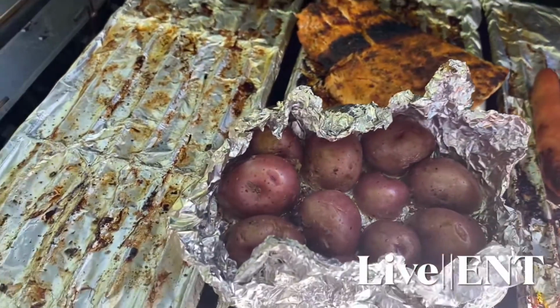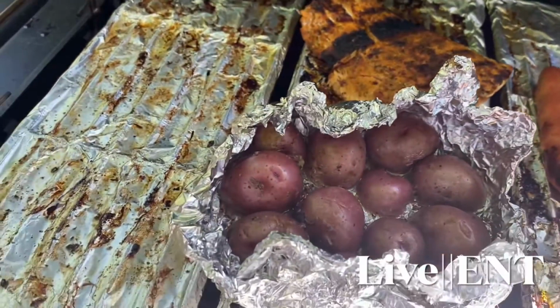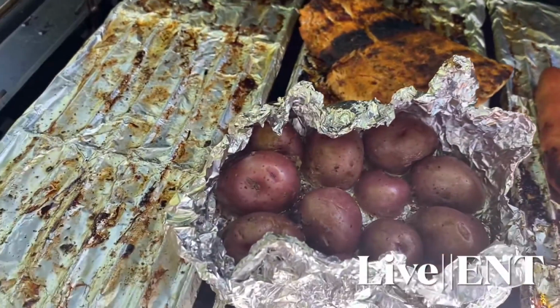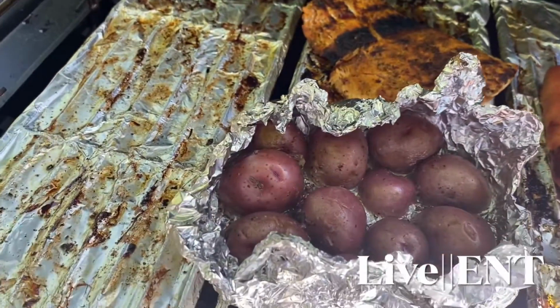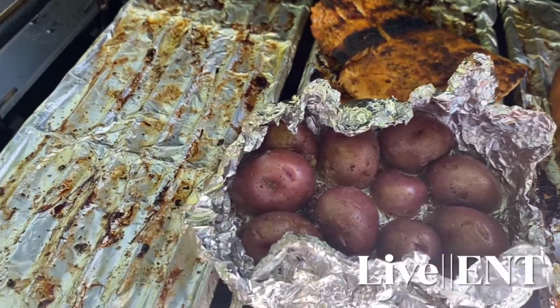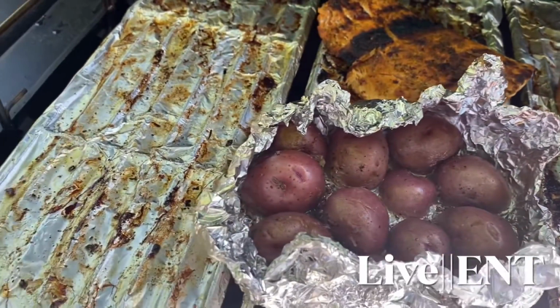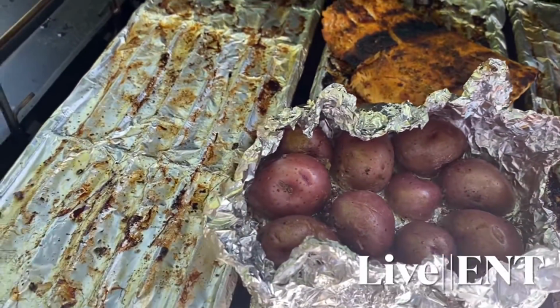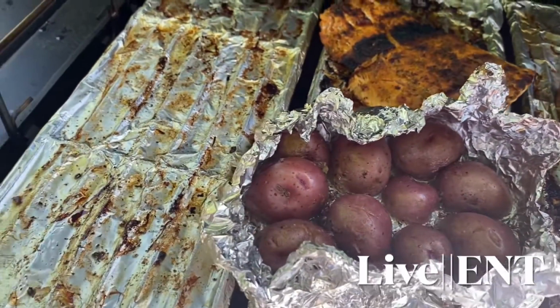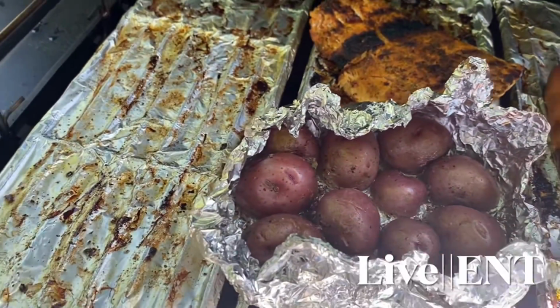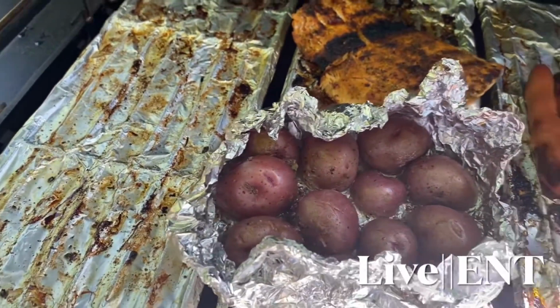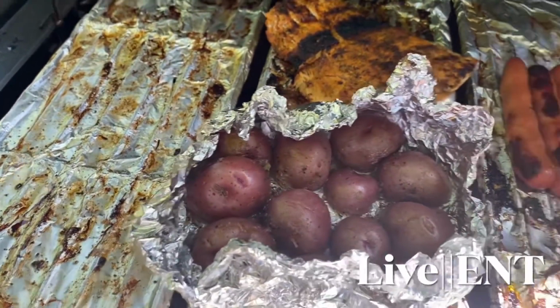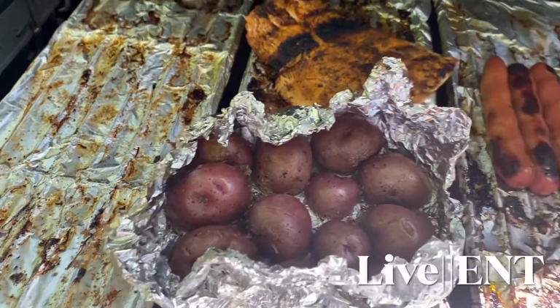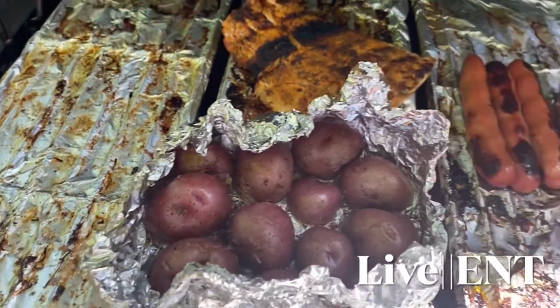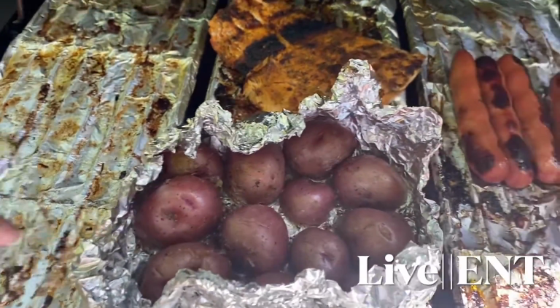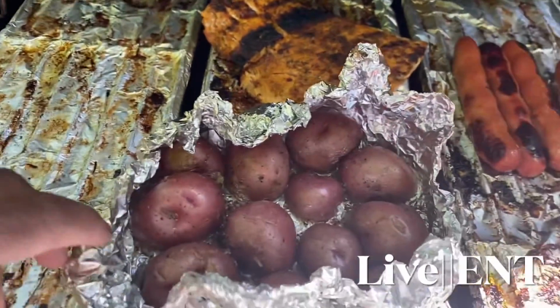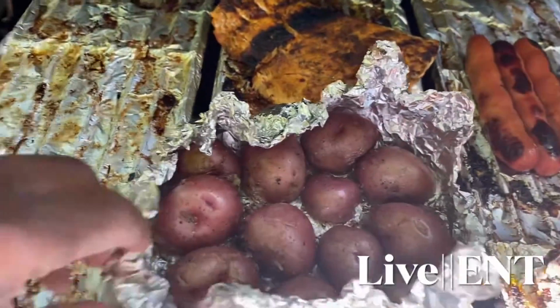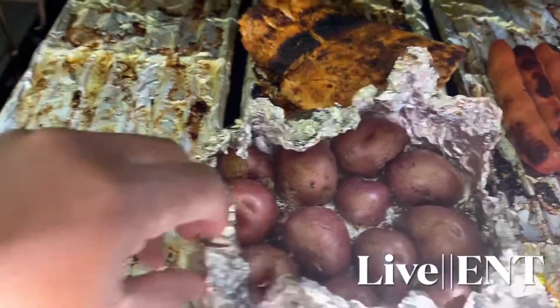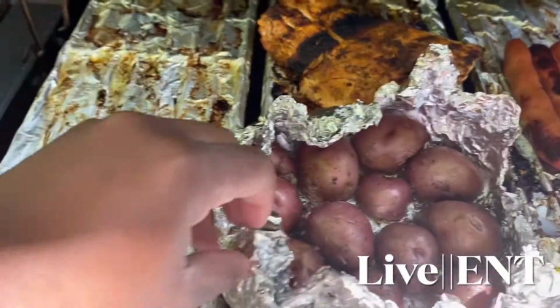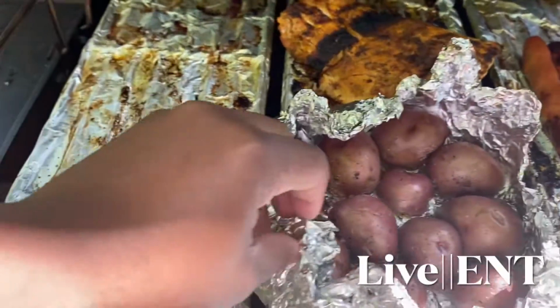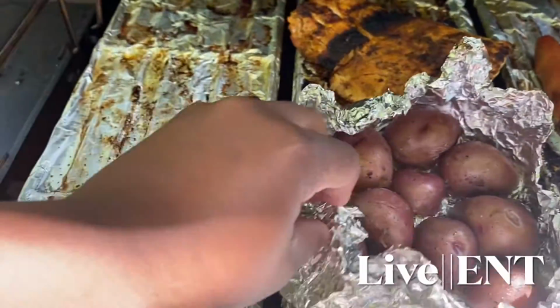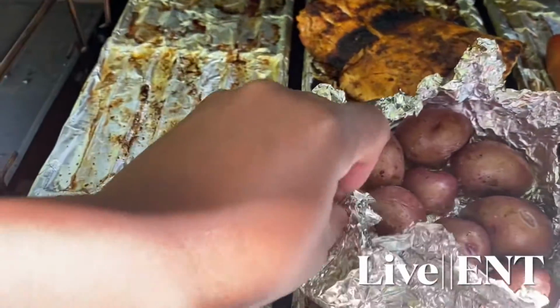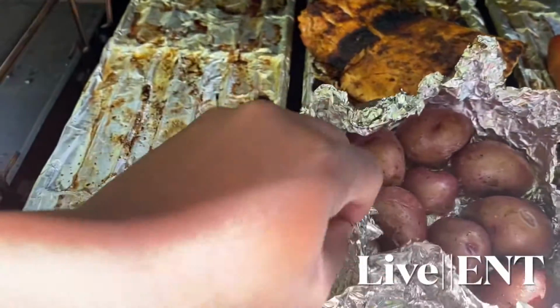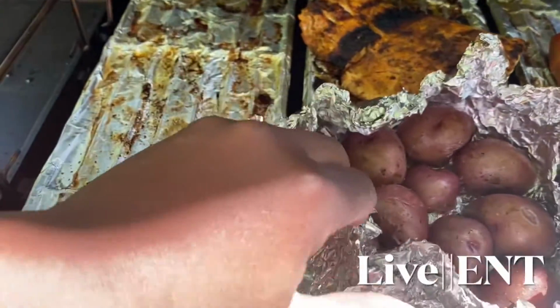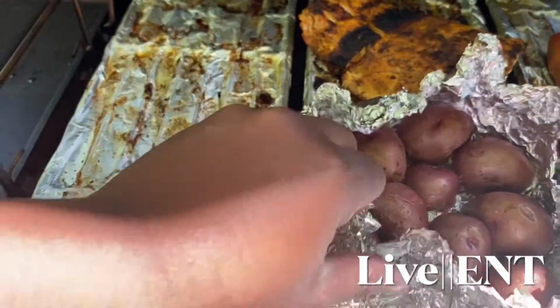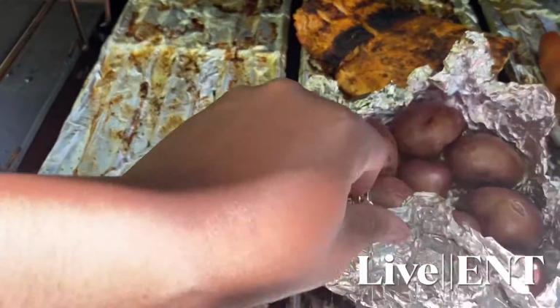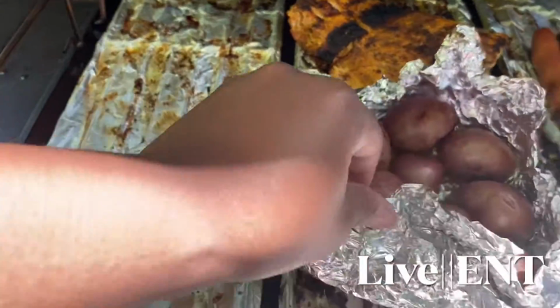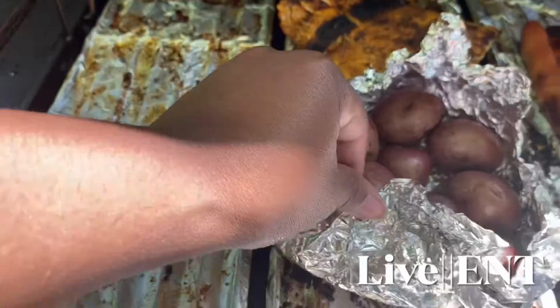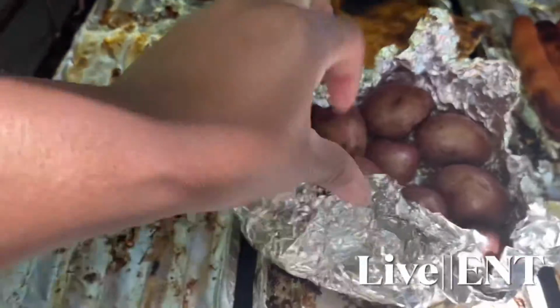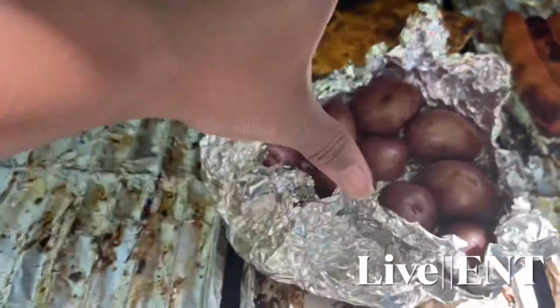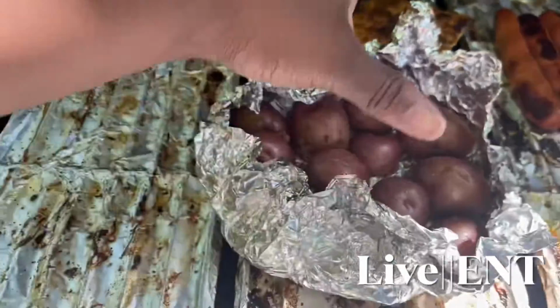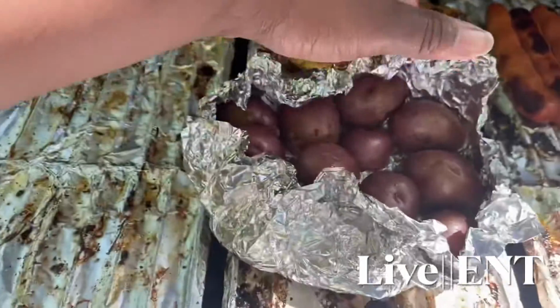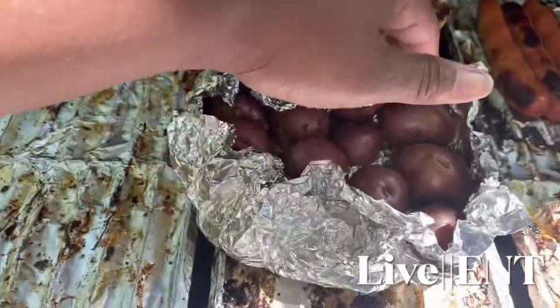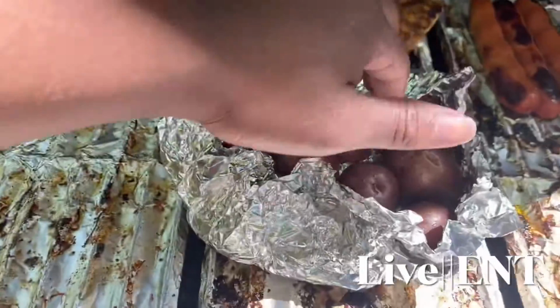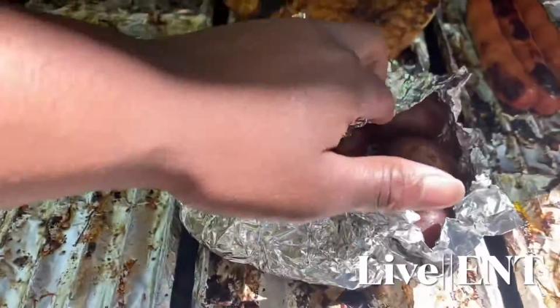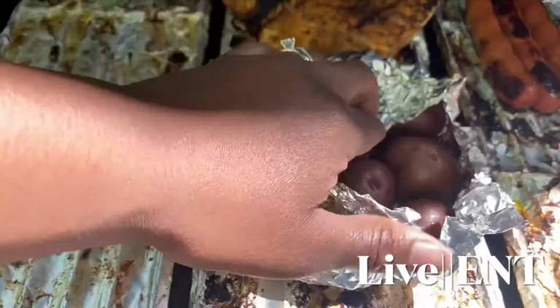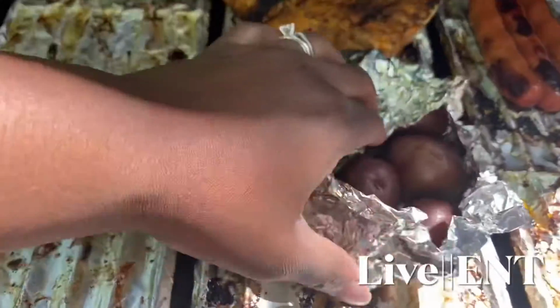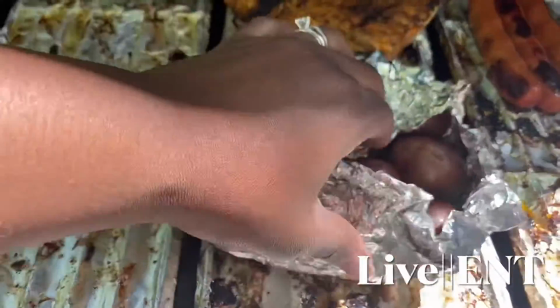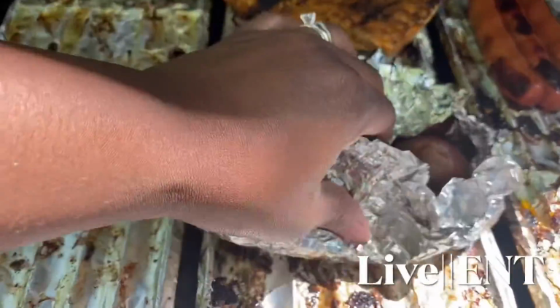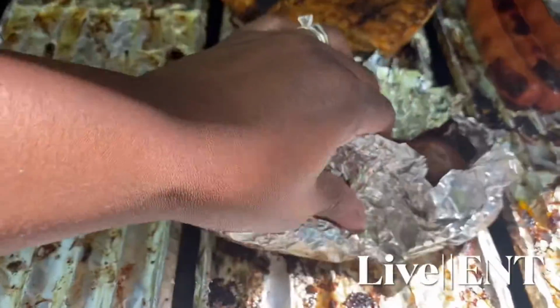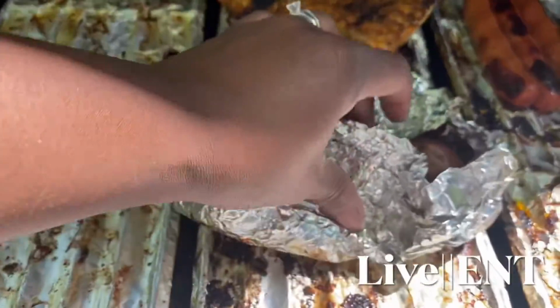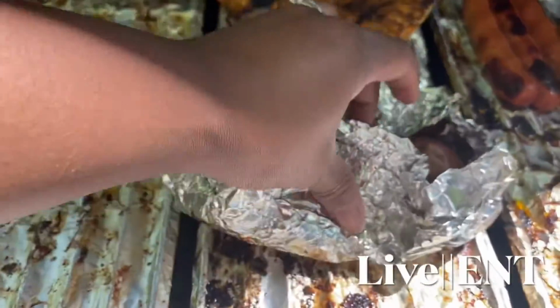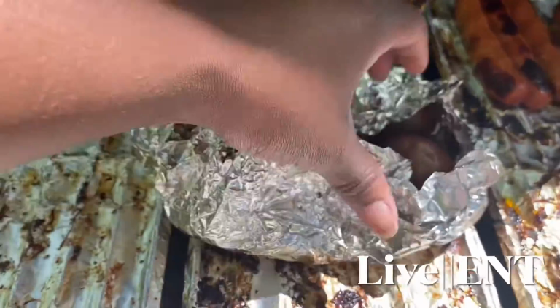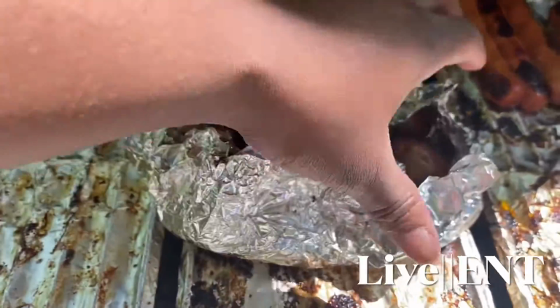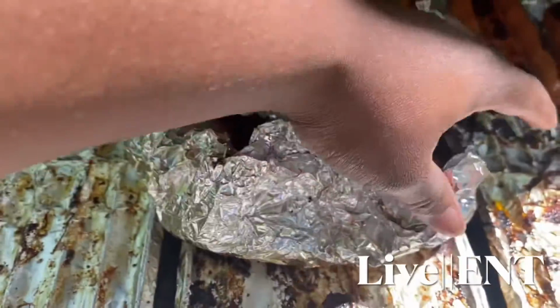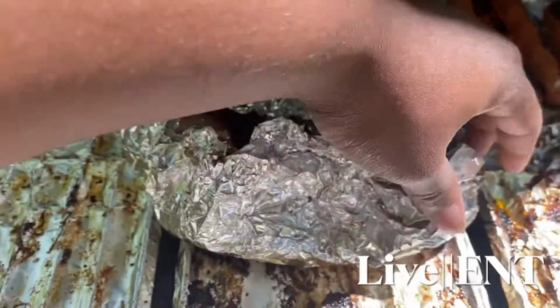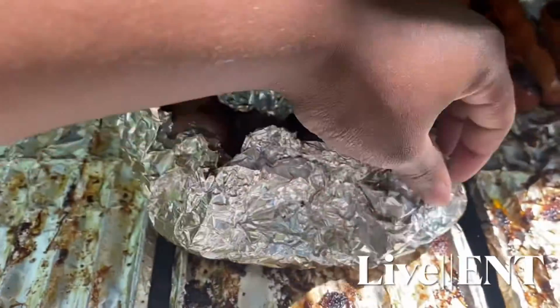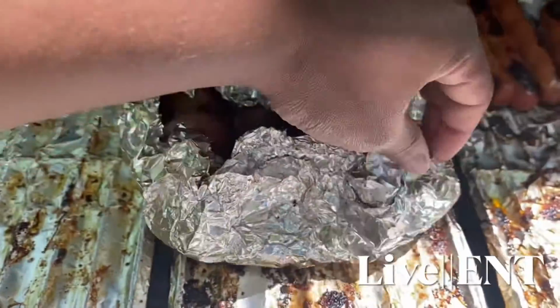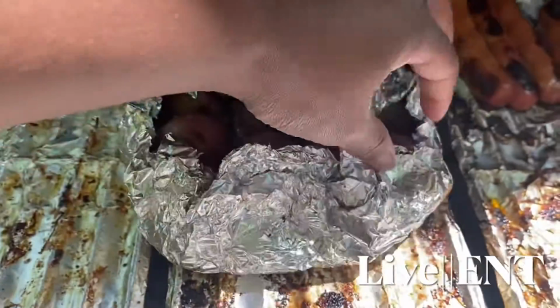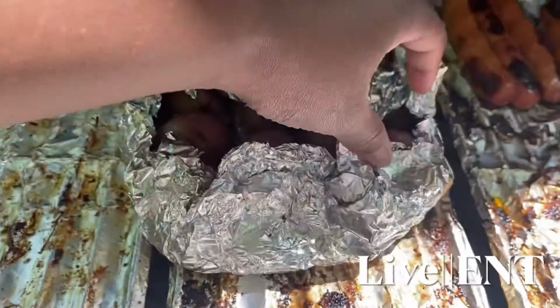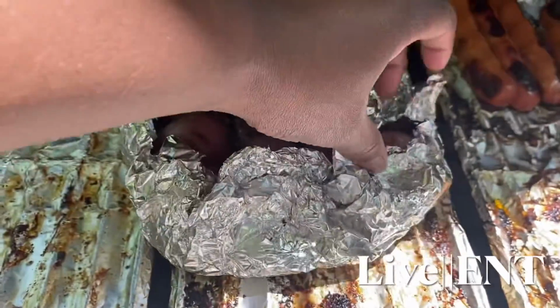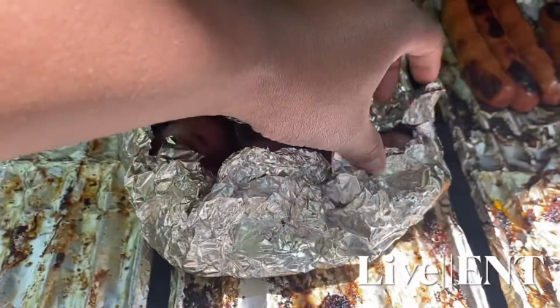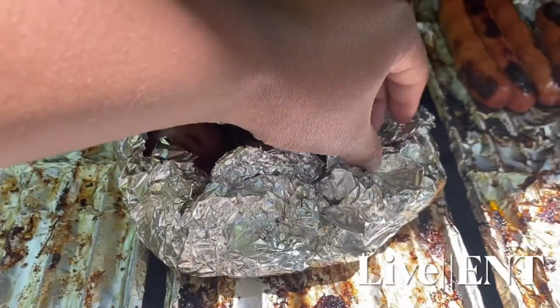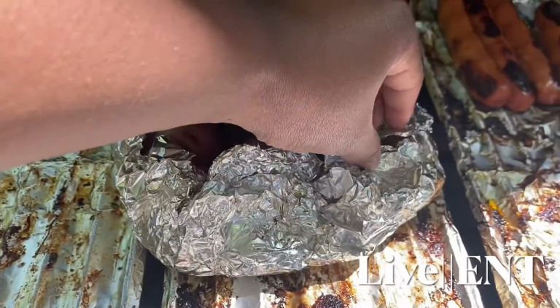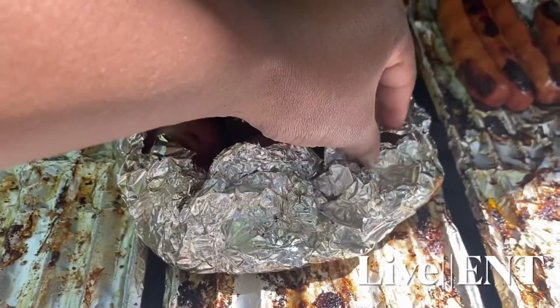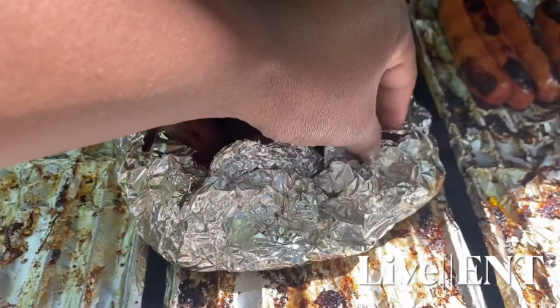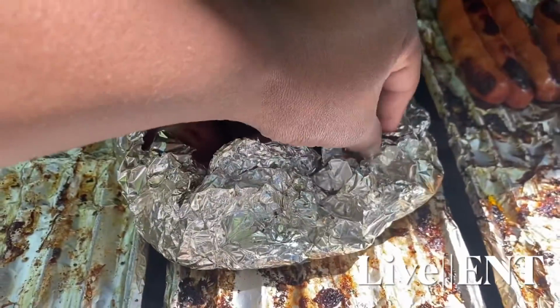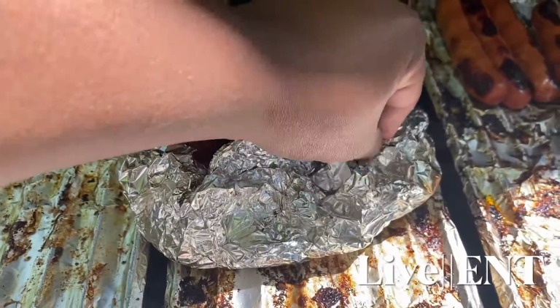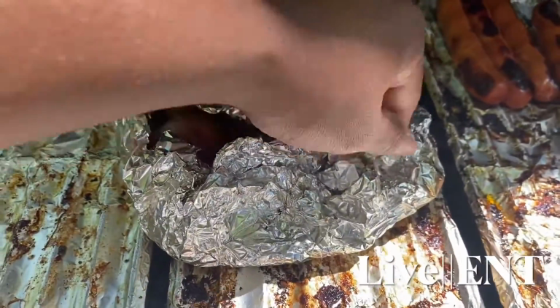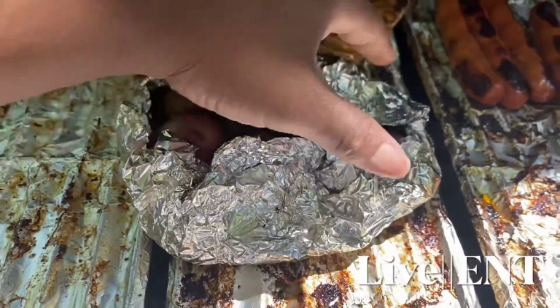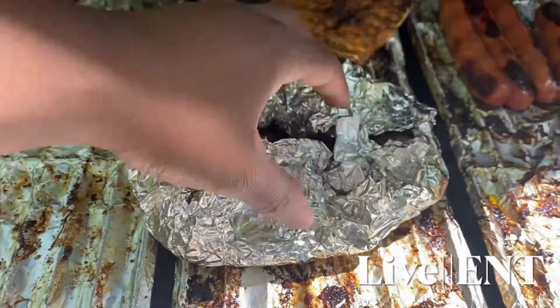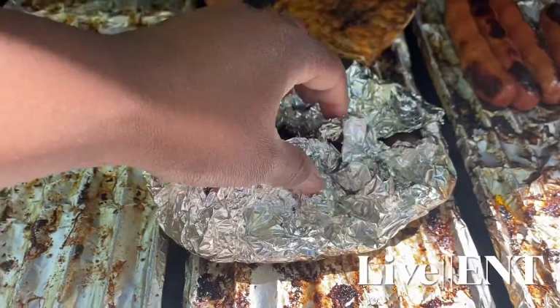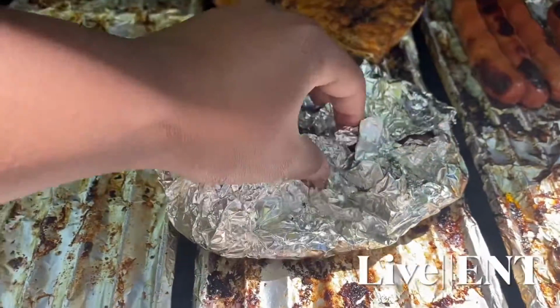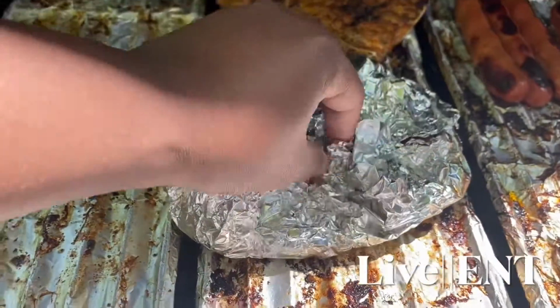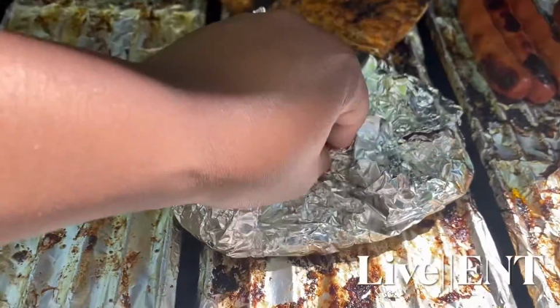You have lots of different options for what you're able to cook on the grill. We just chose things that were familiar to us and things we had cooked before, but you could cook a lot of different things.